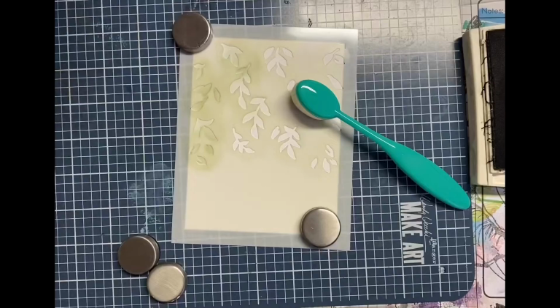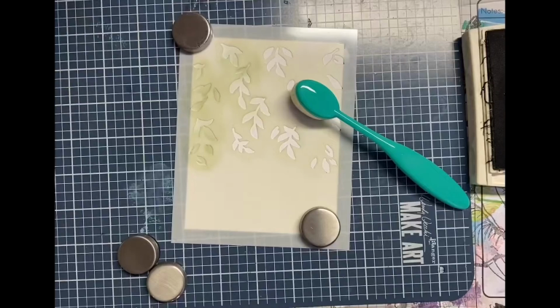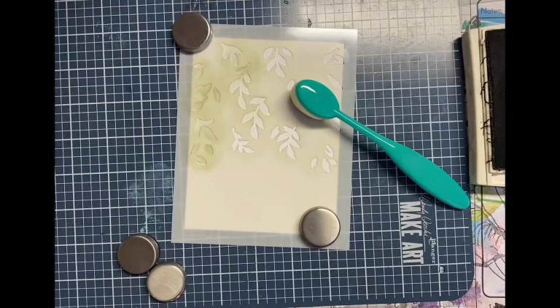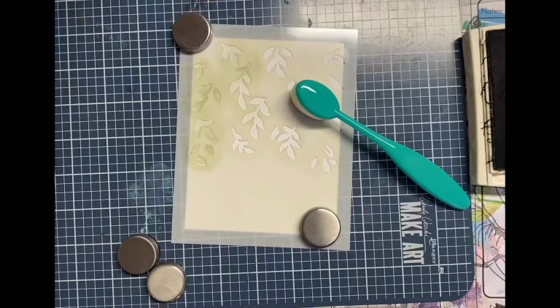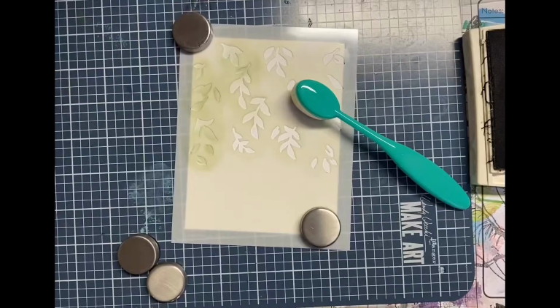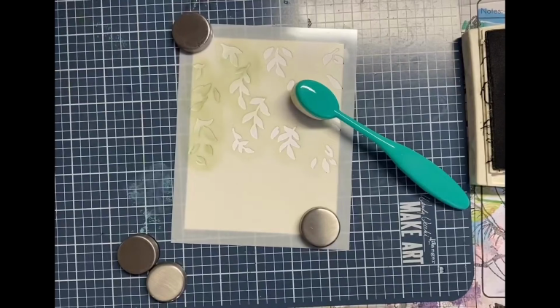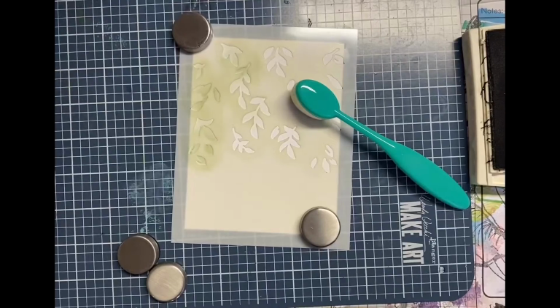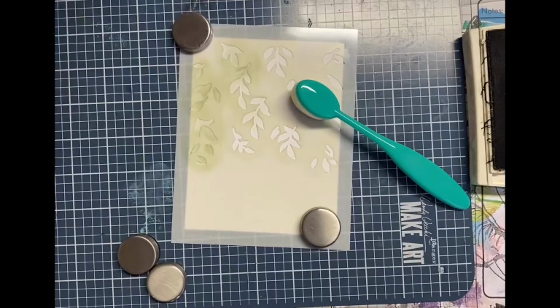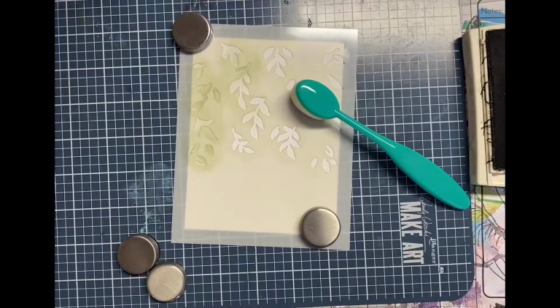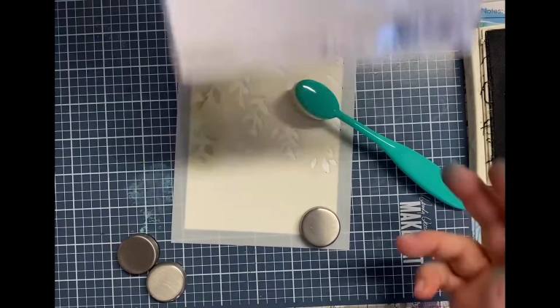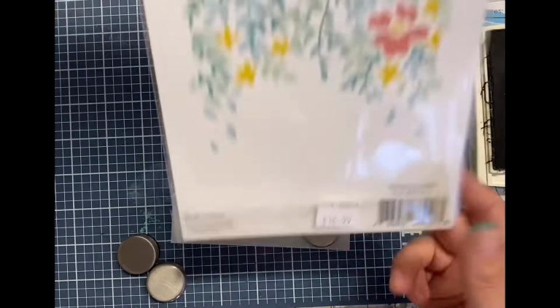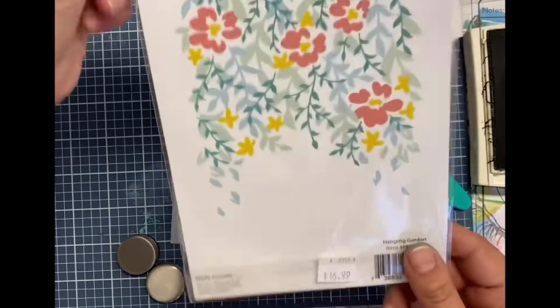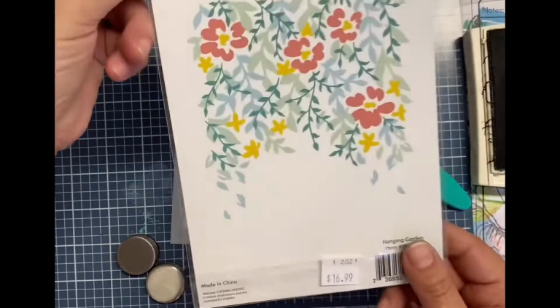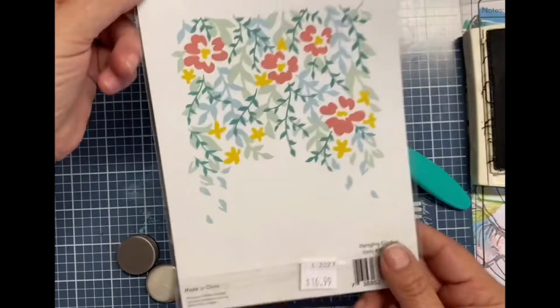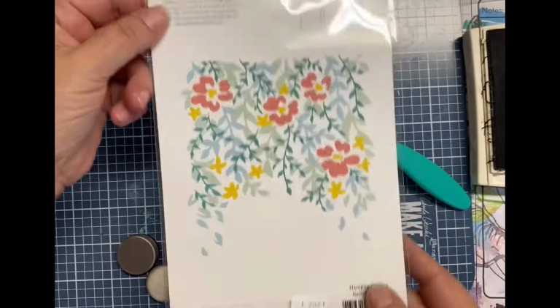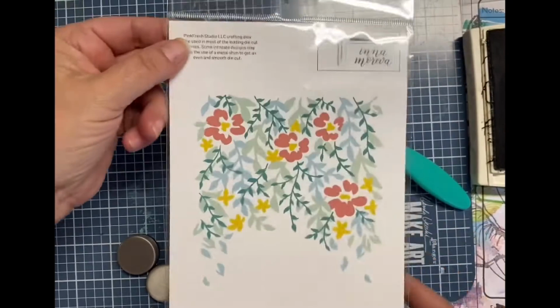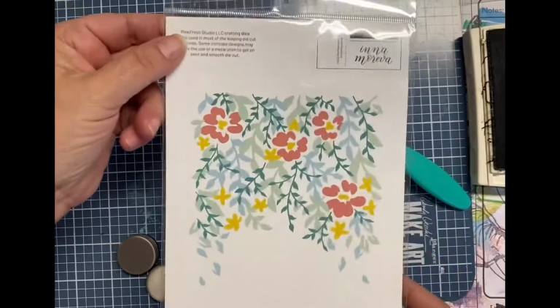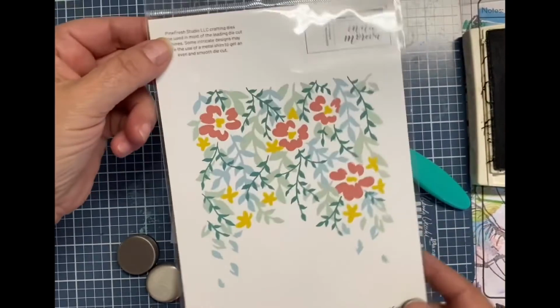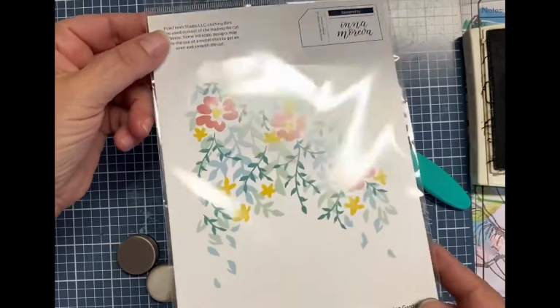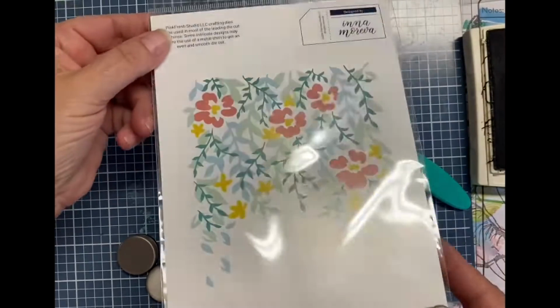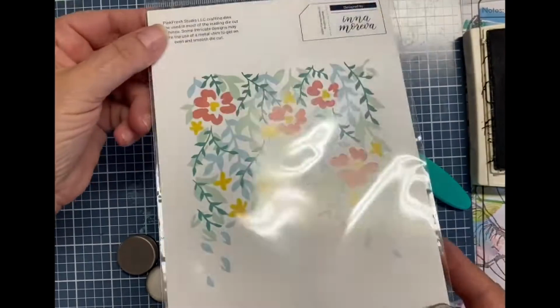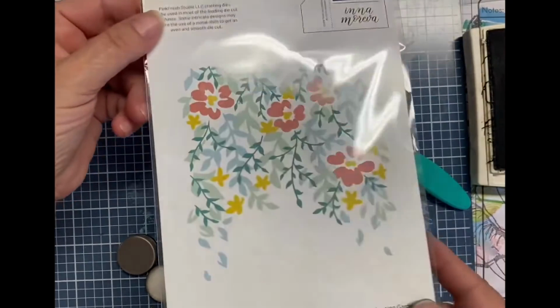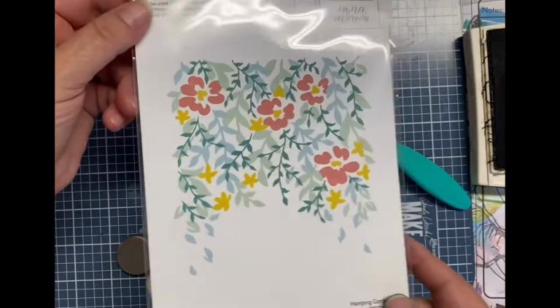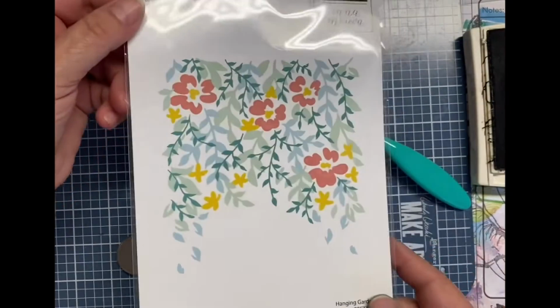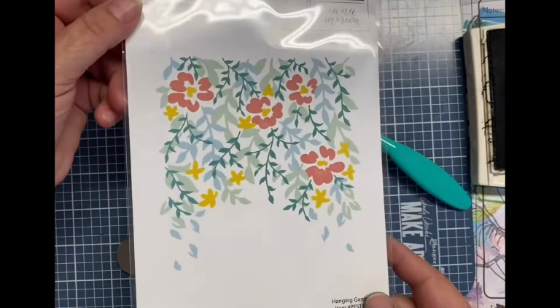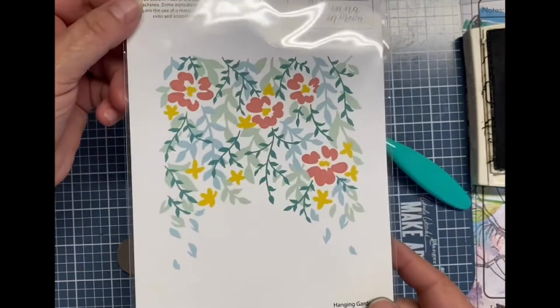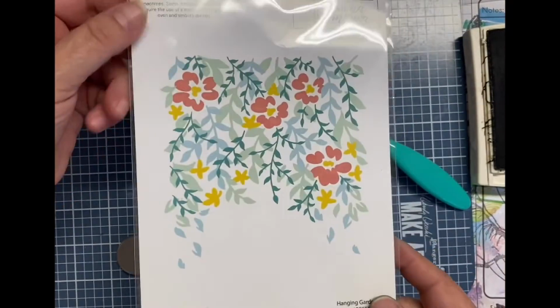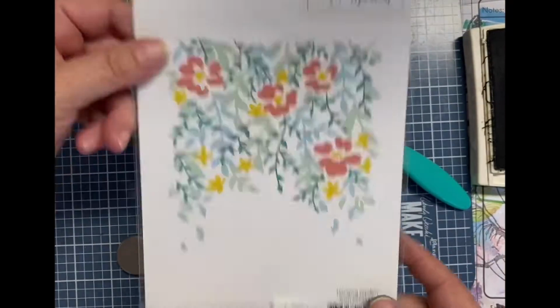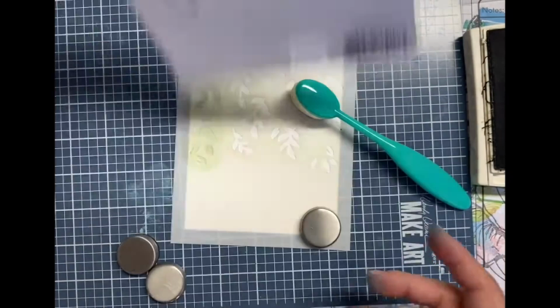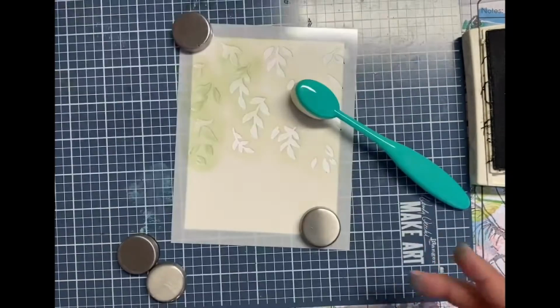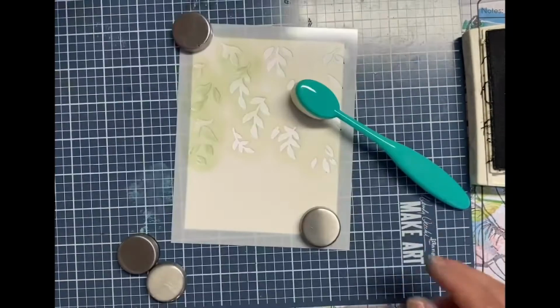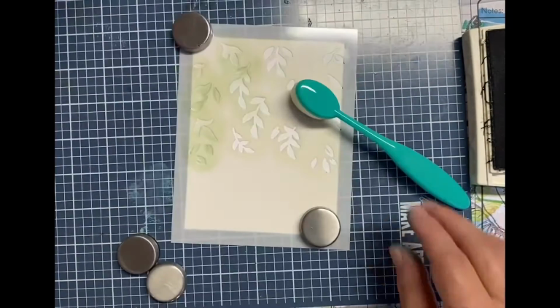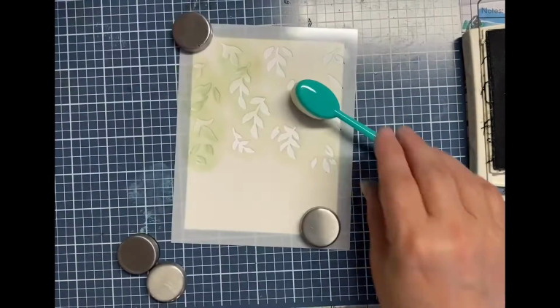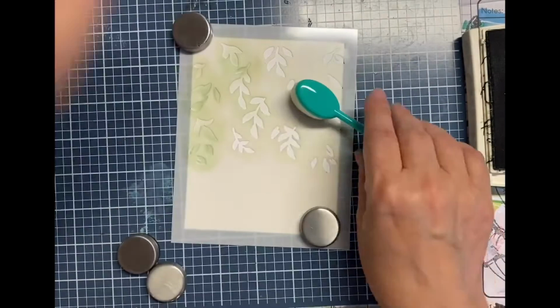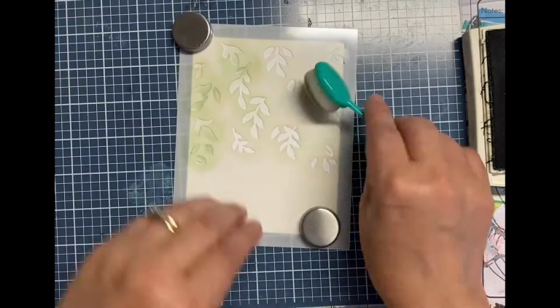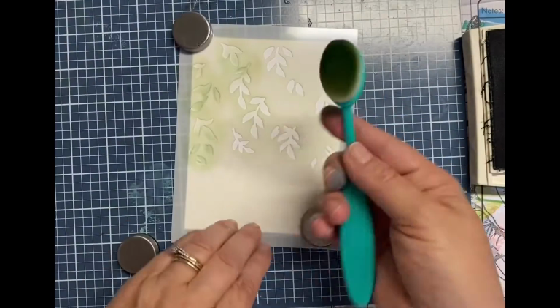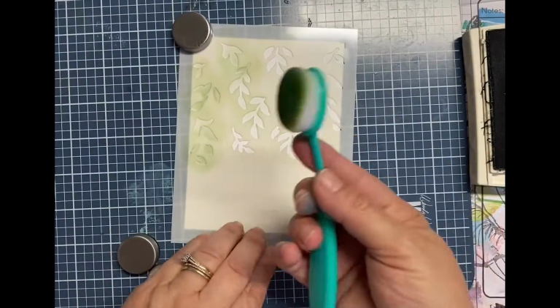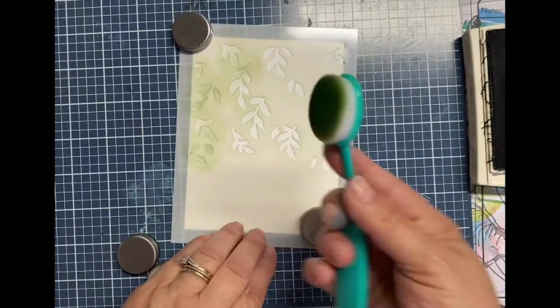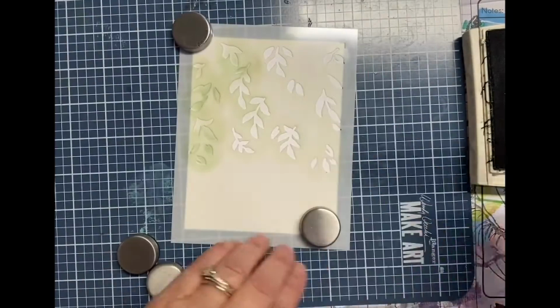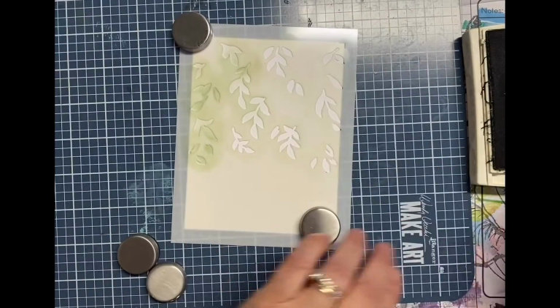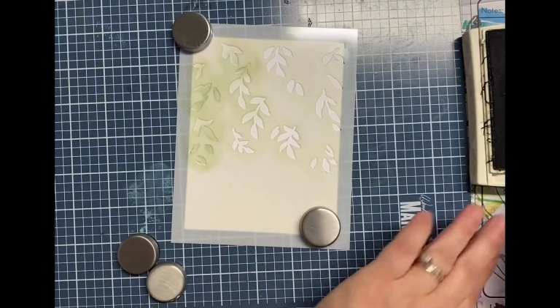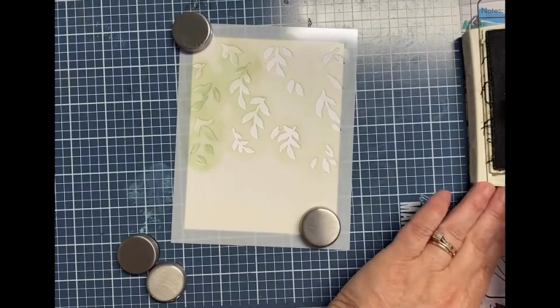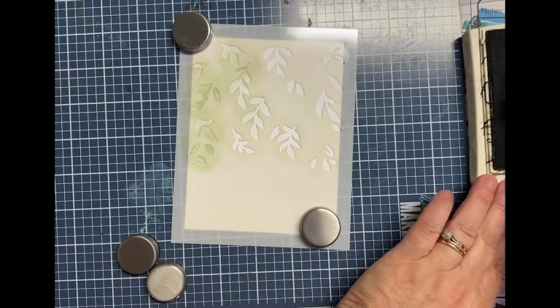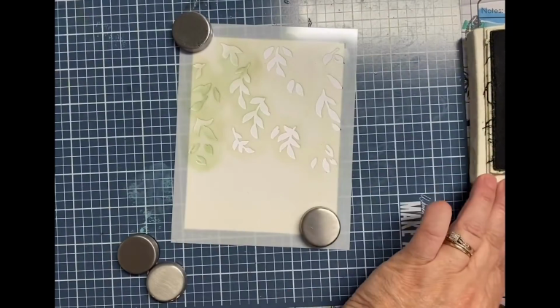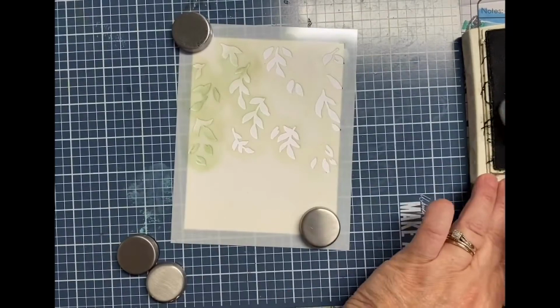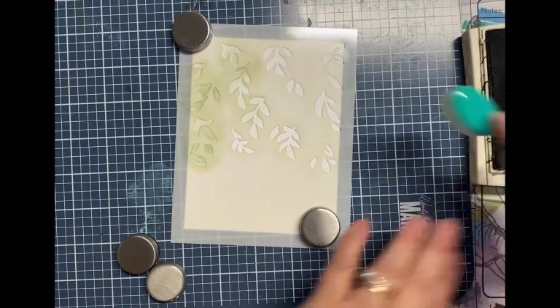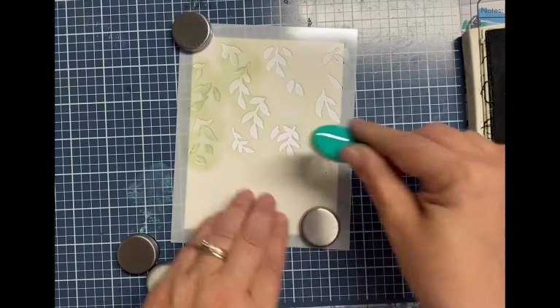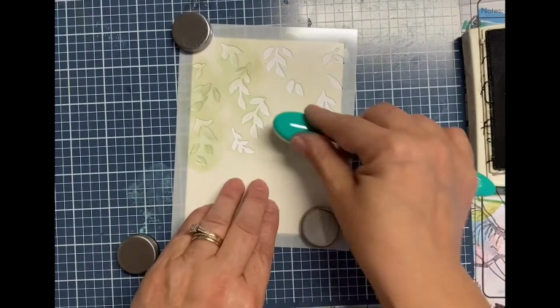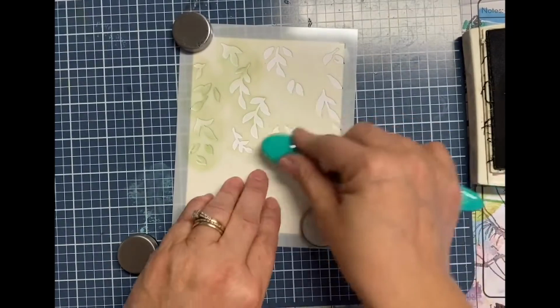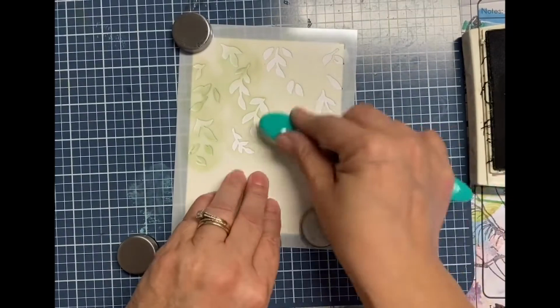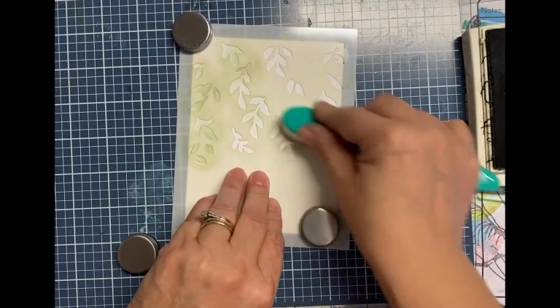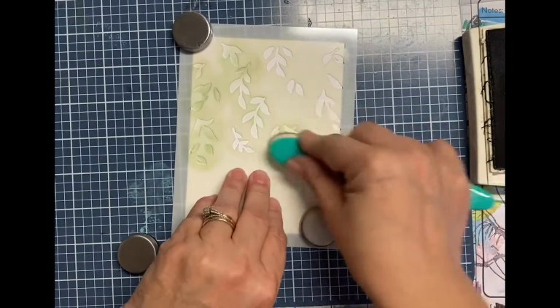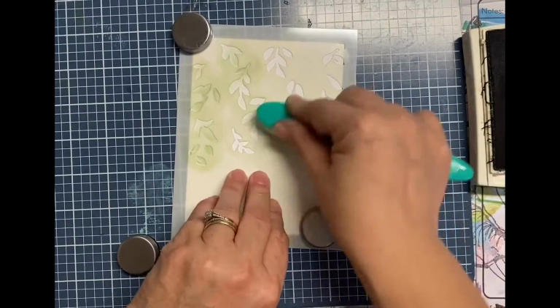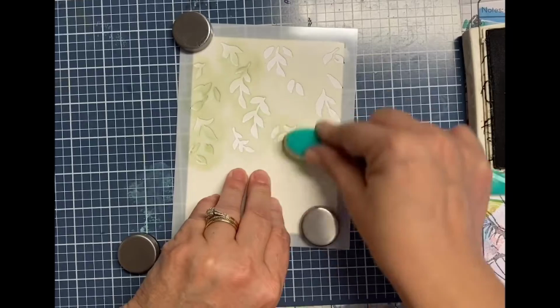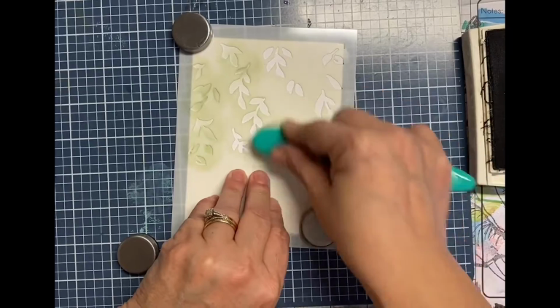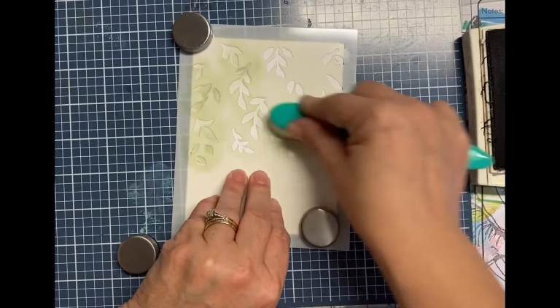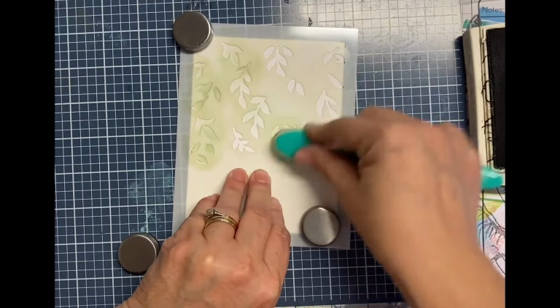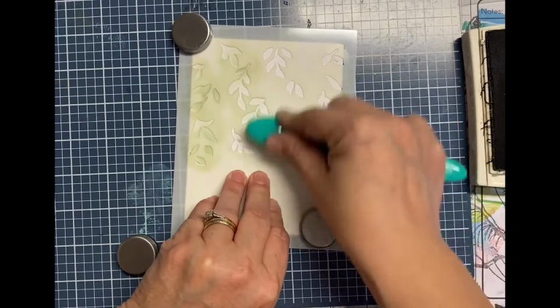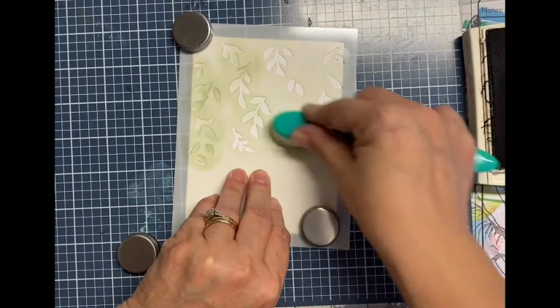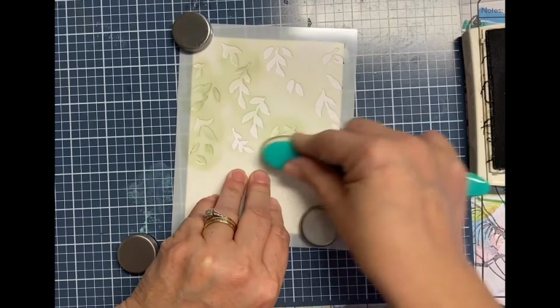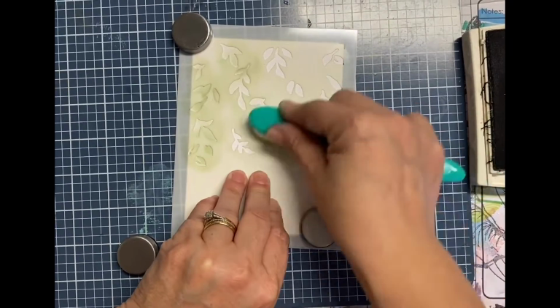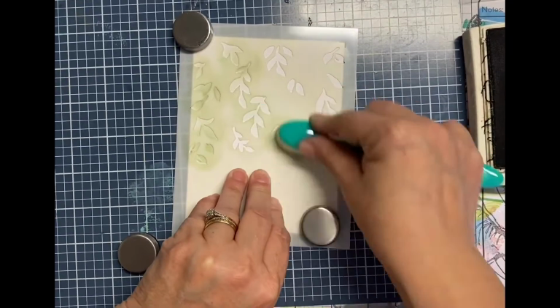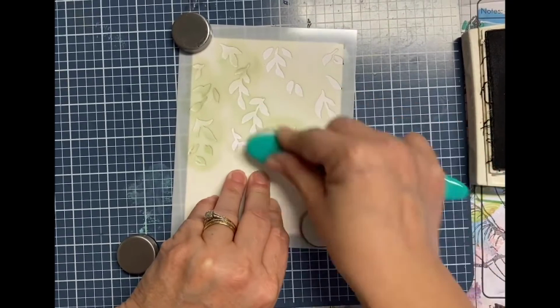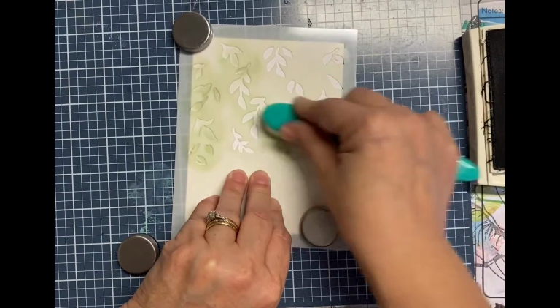Hey, it's Darlene, and today I'm making some card fronts, and eventually cards, using these layered stencils.